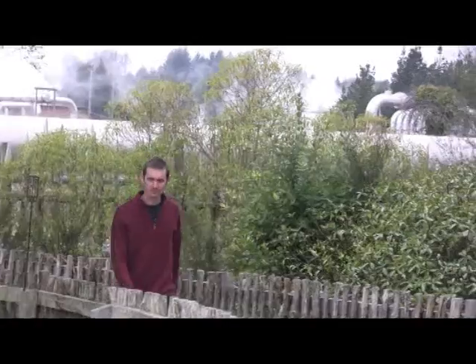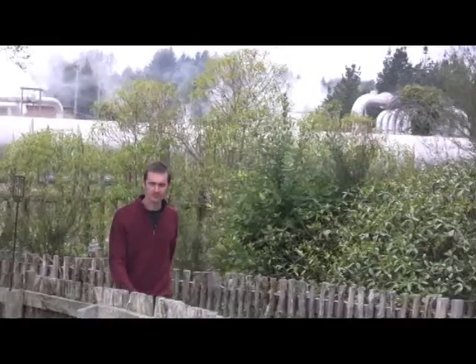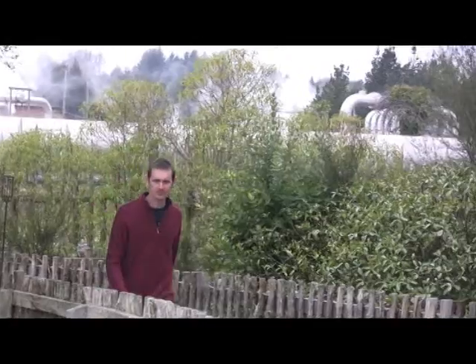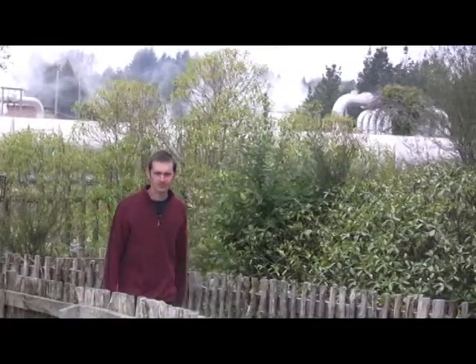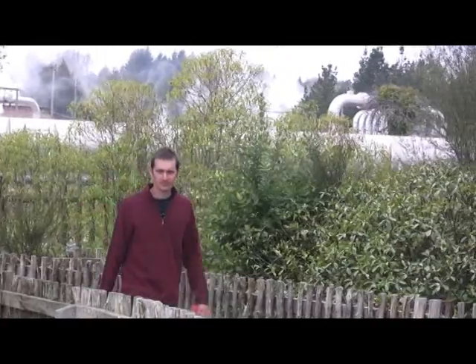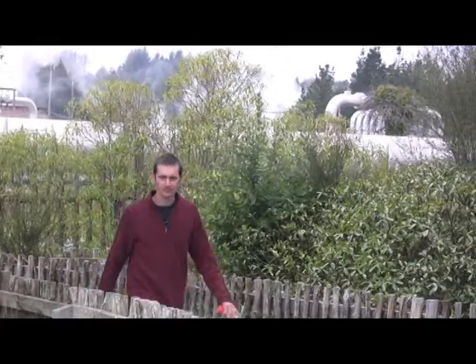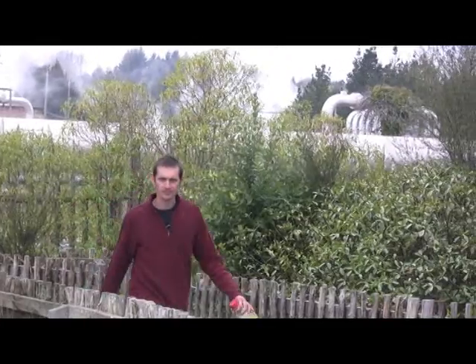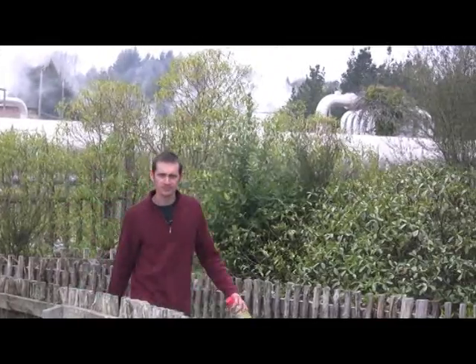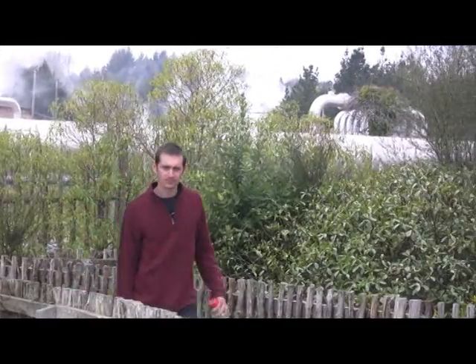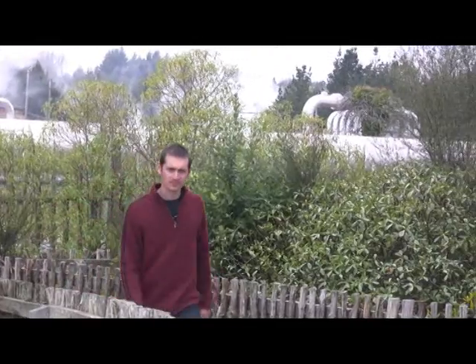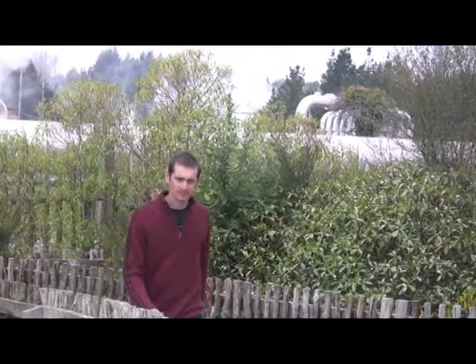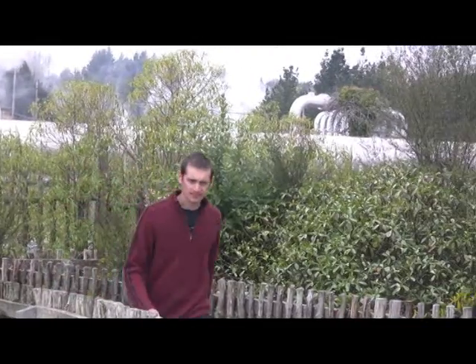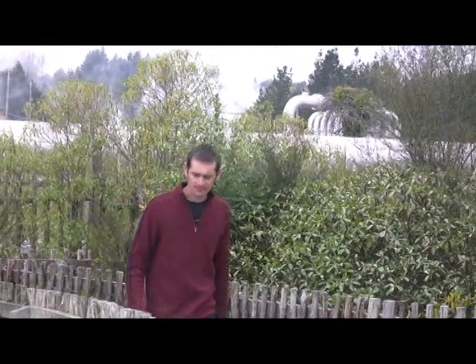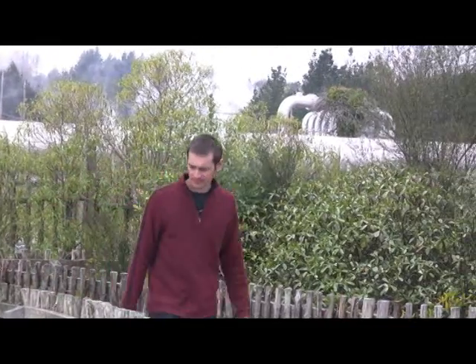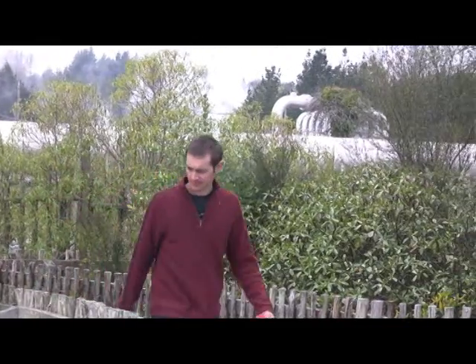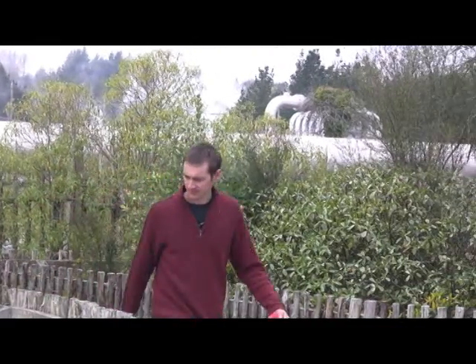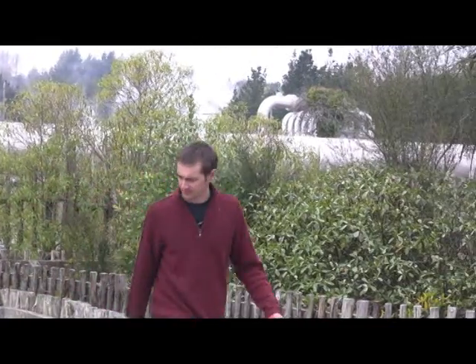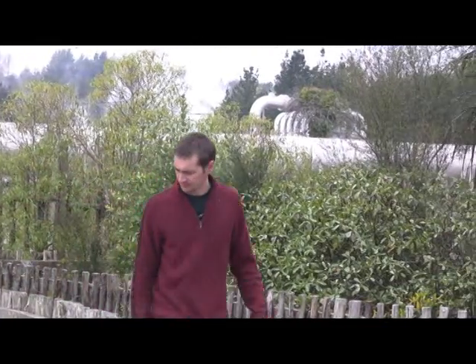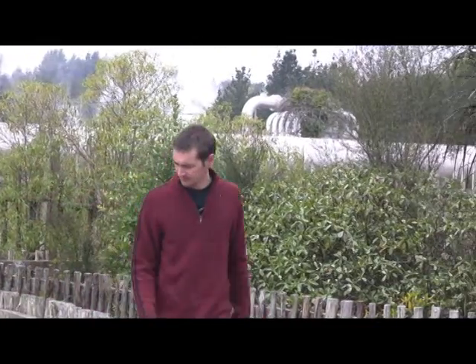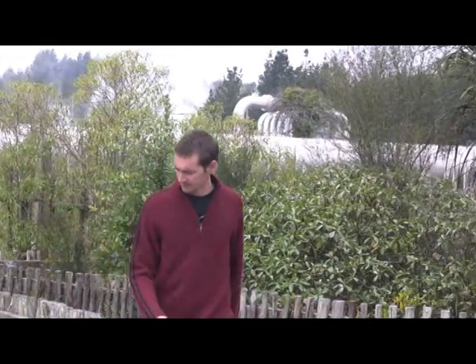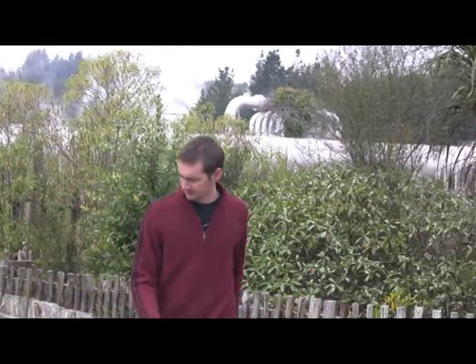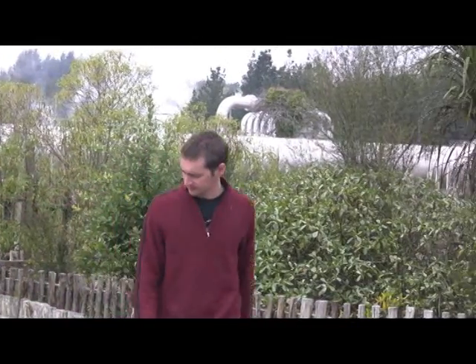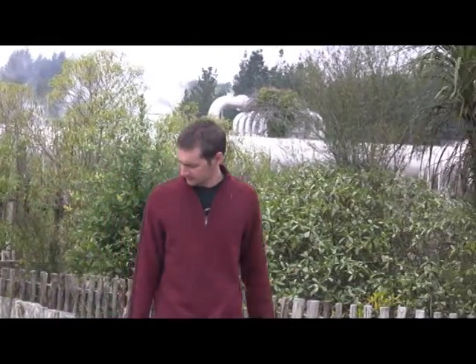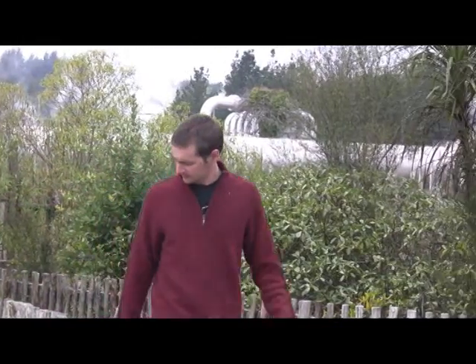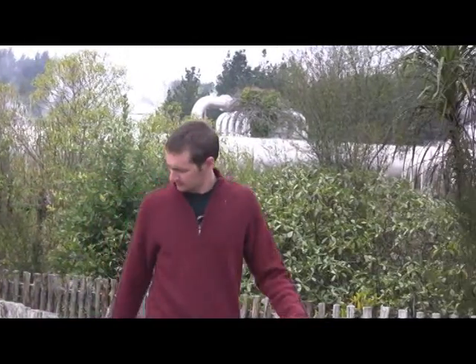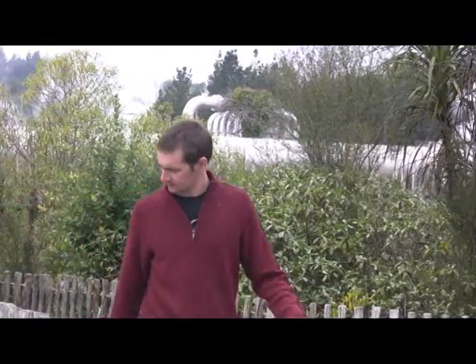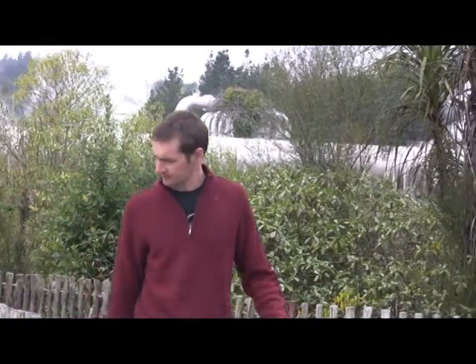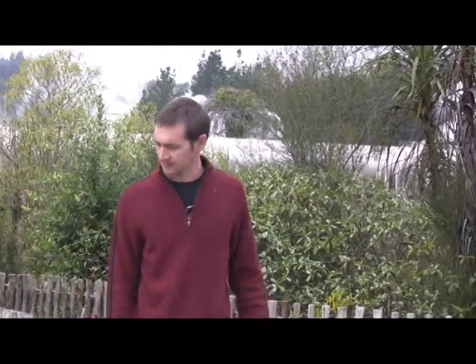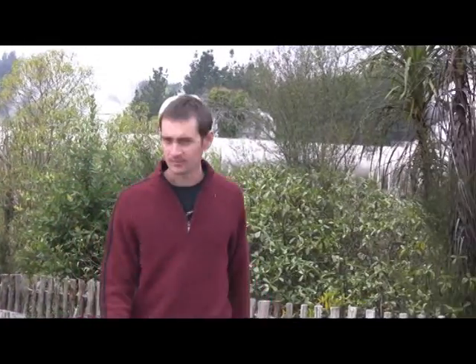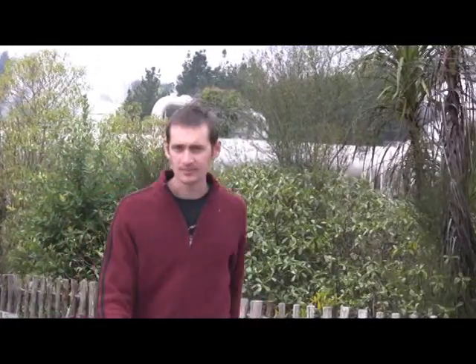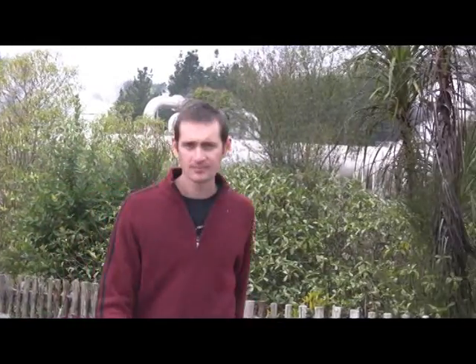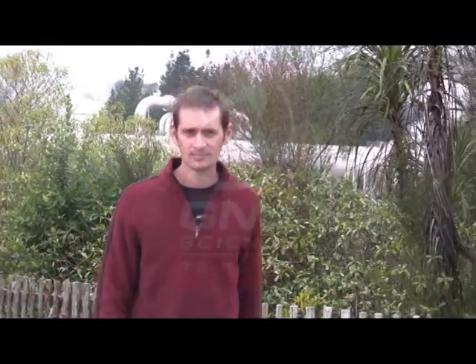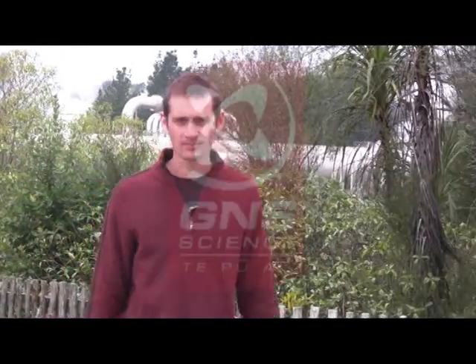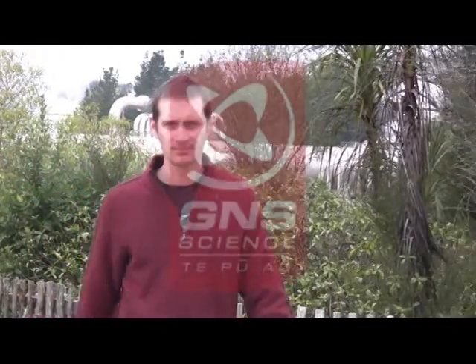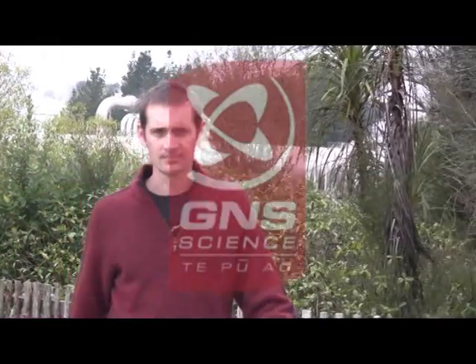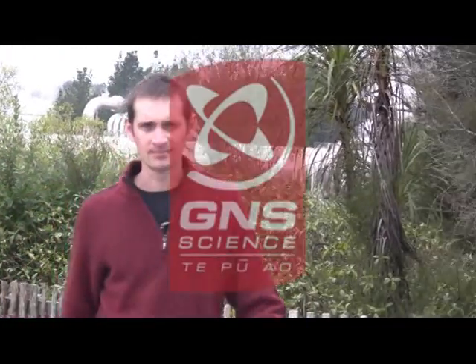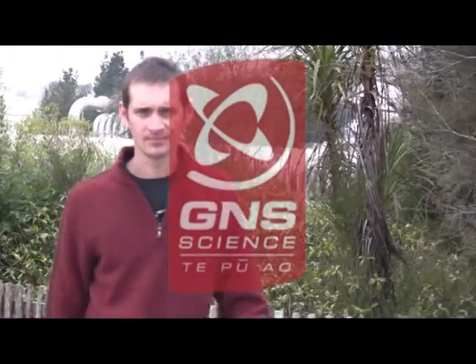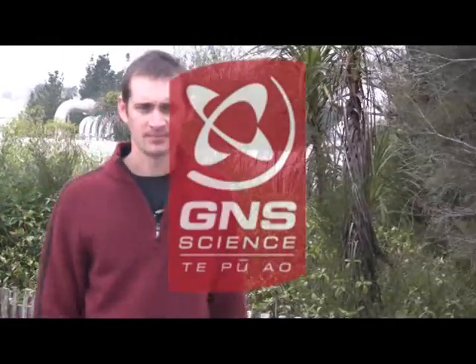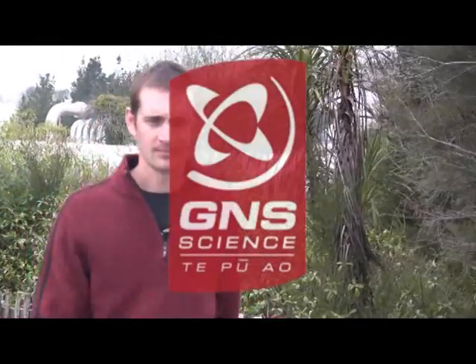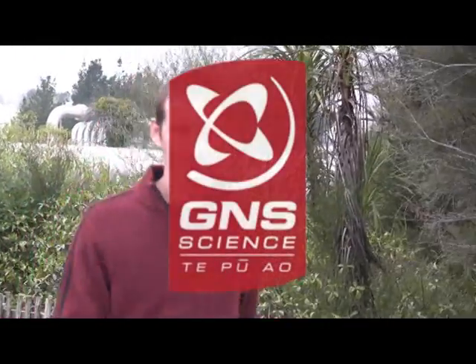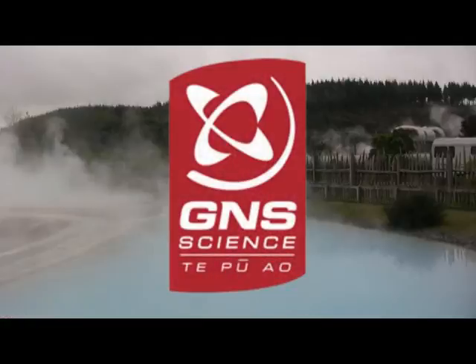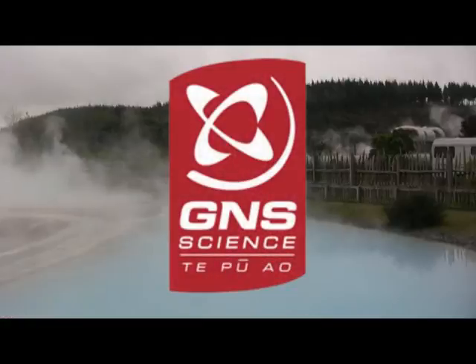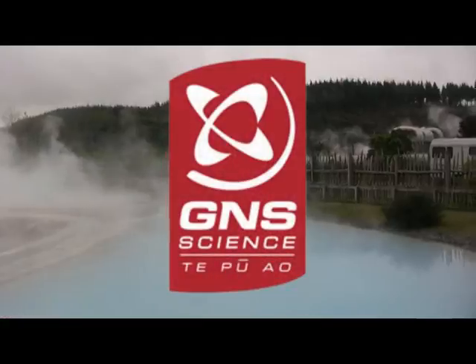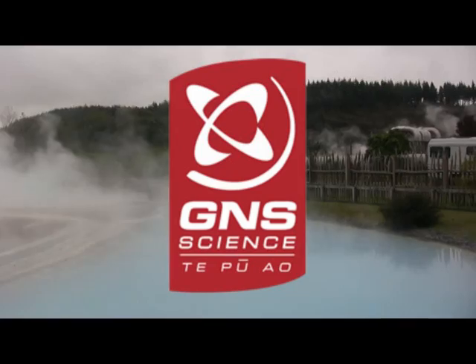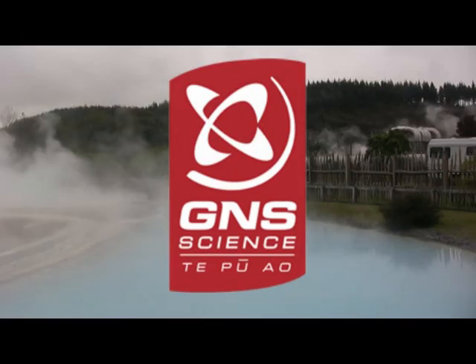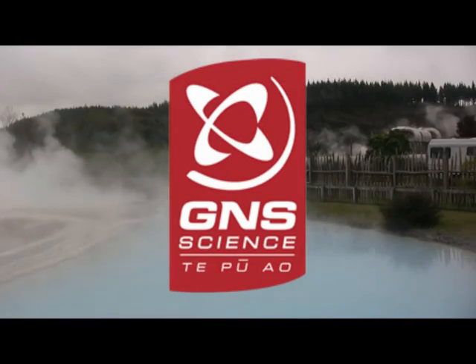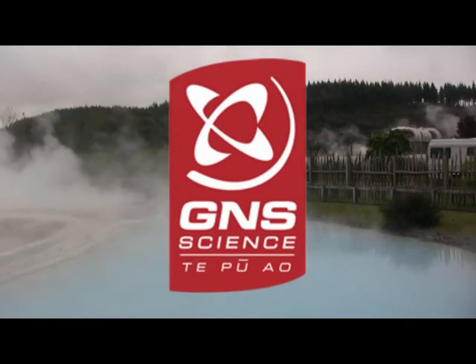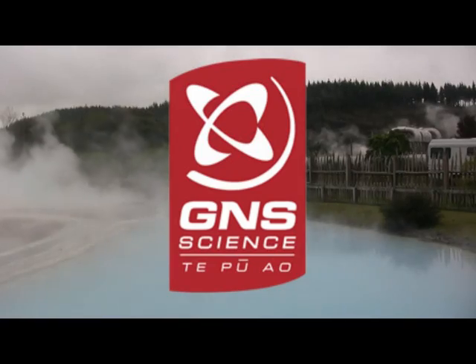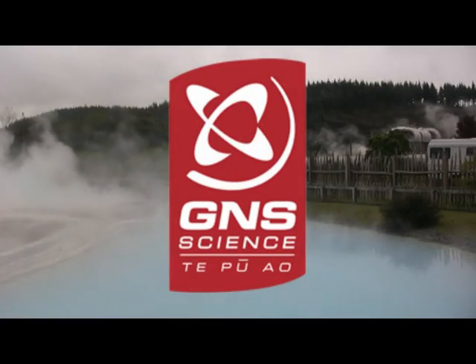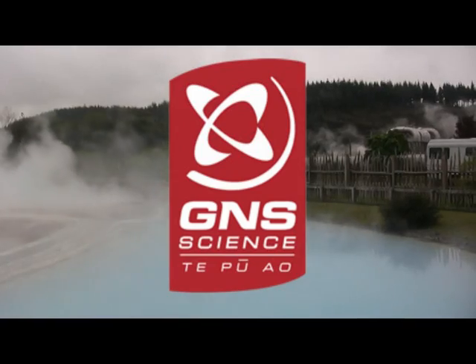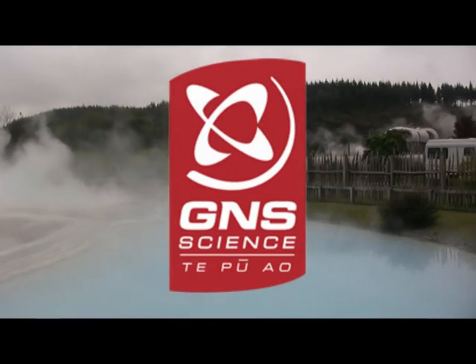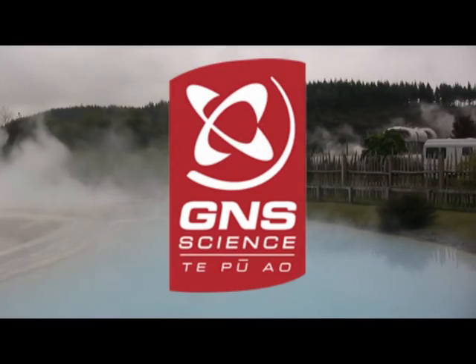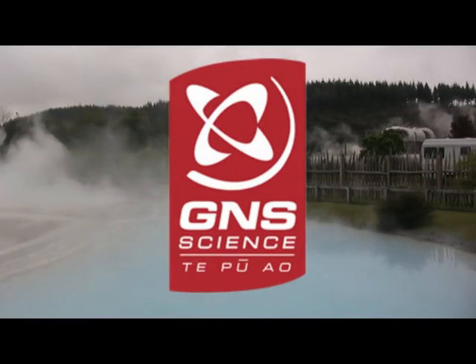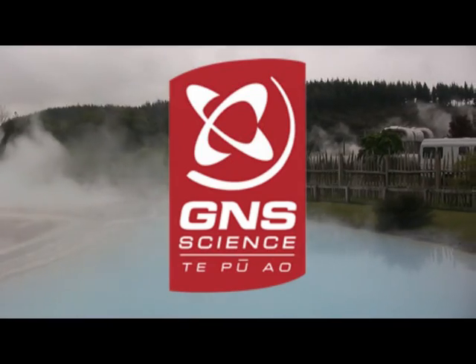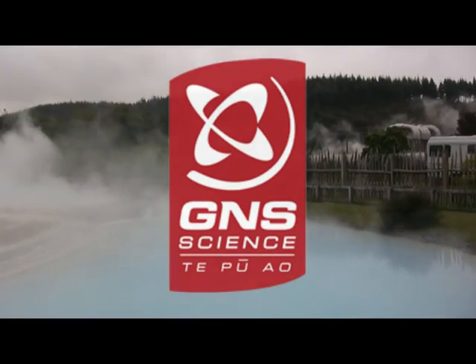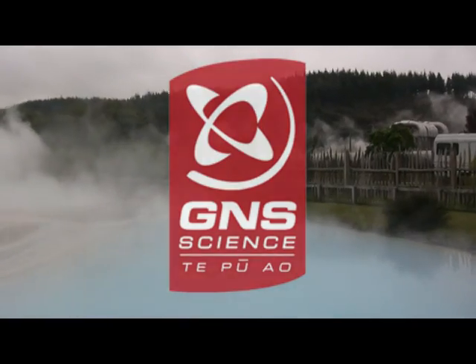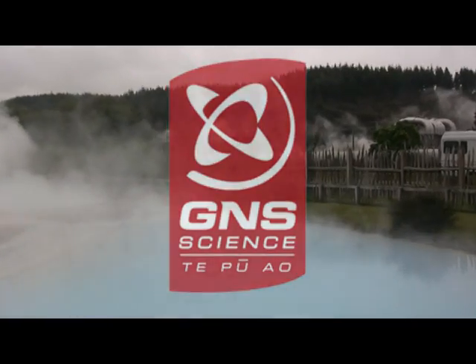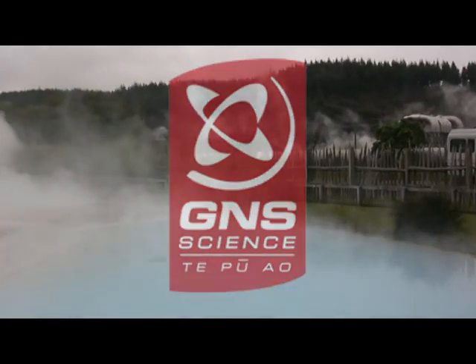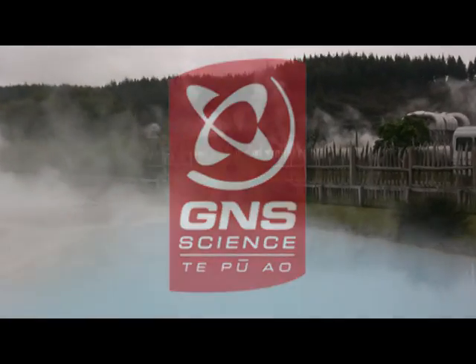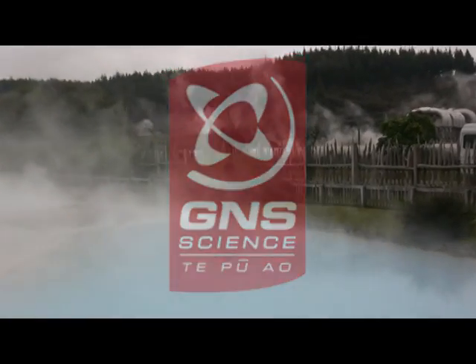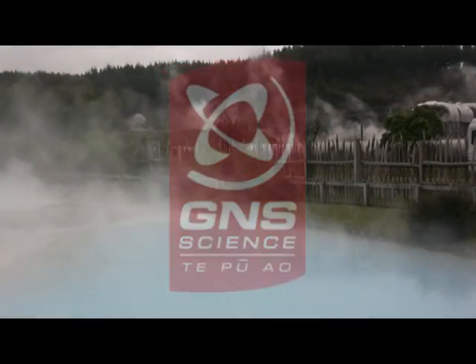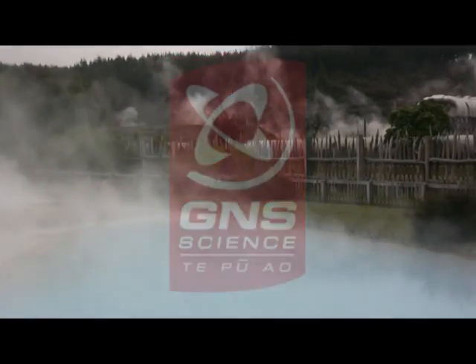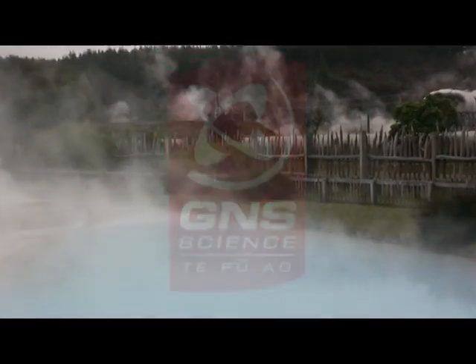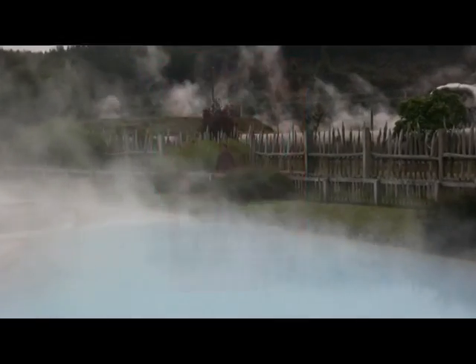I'm Matthew Stott and I'm a microbiologist that works at GNS Science and I study microorganisms that grow in geothermal environments.